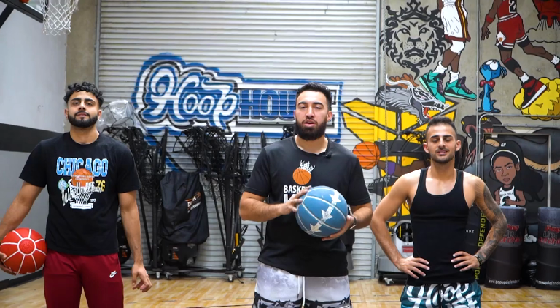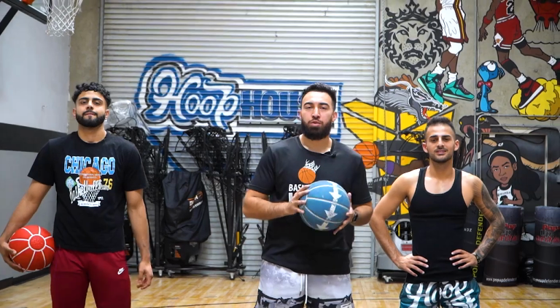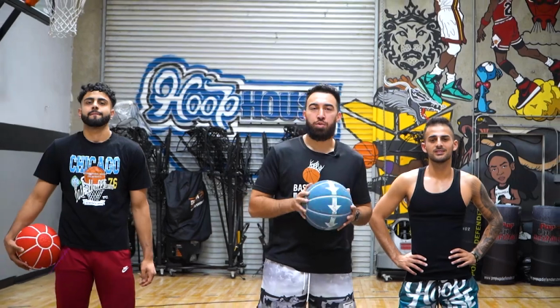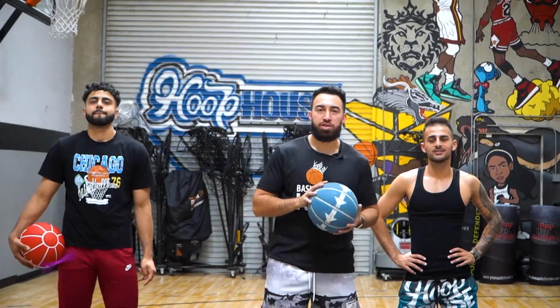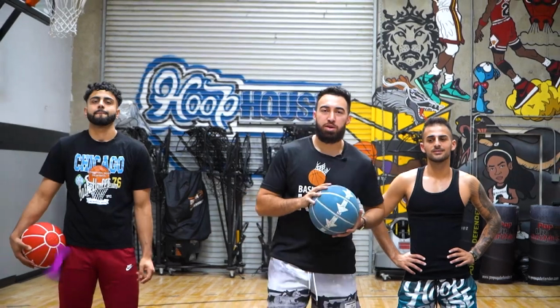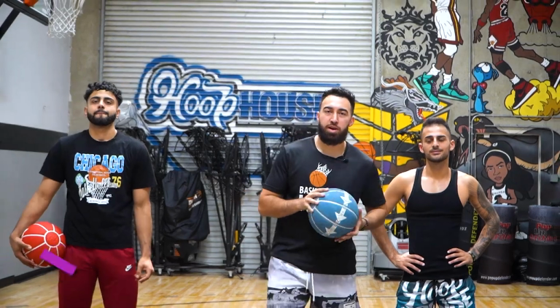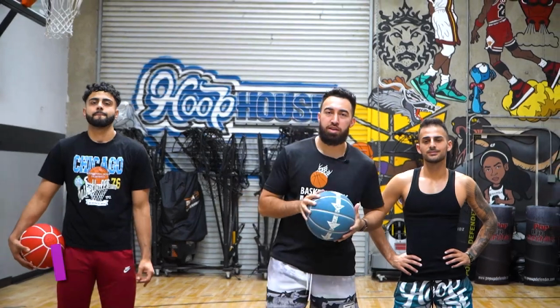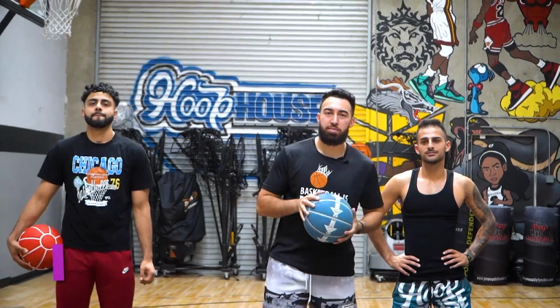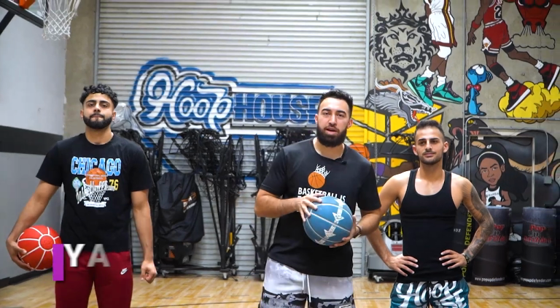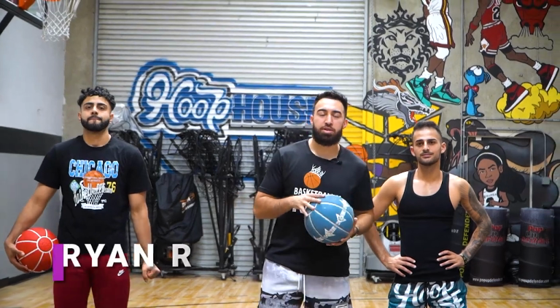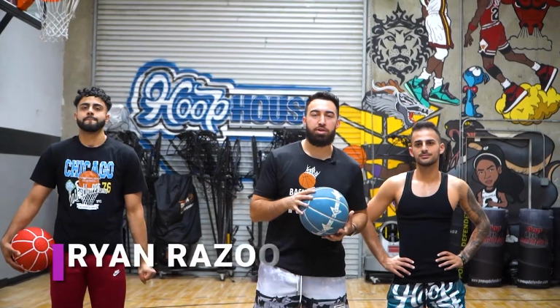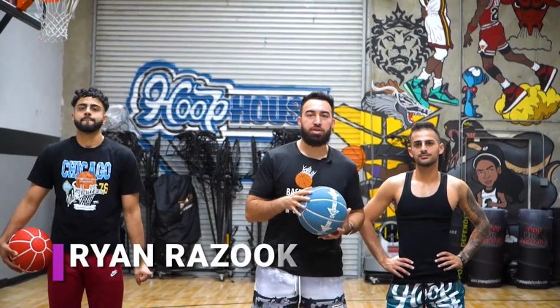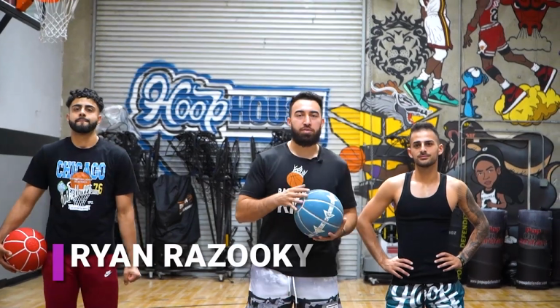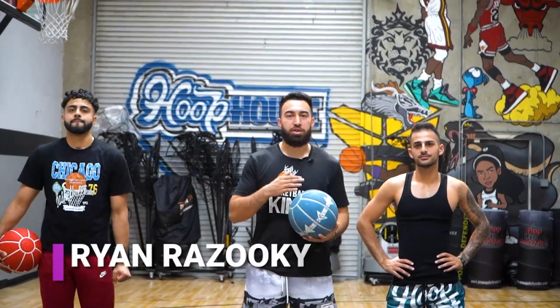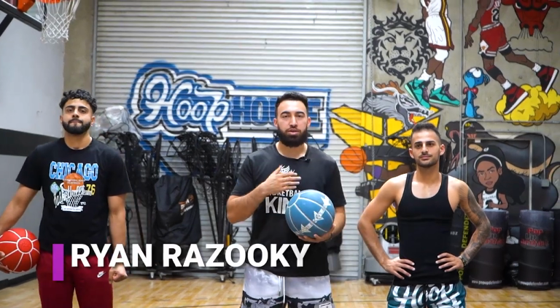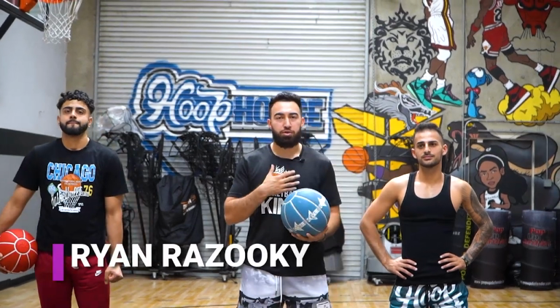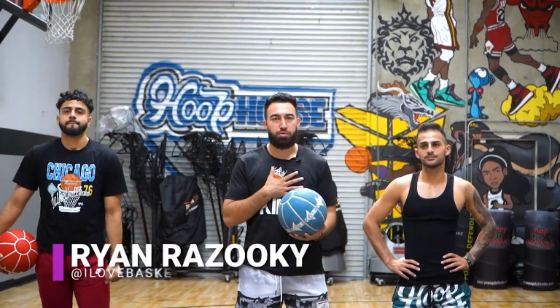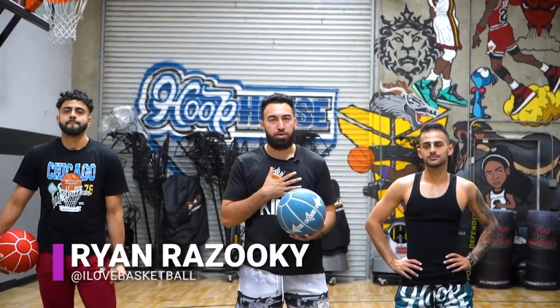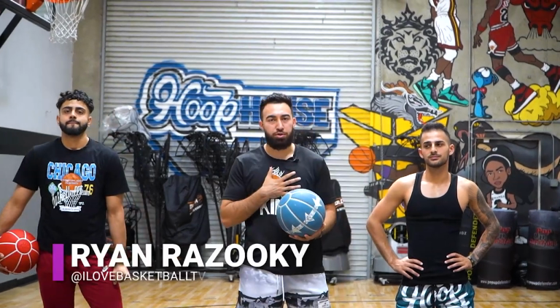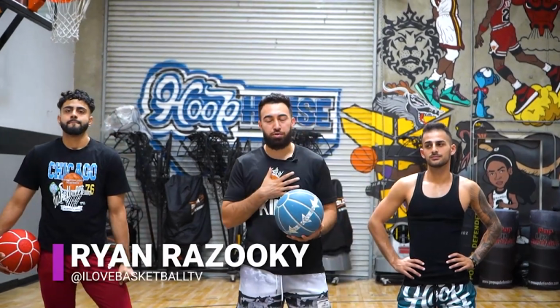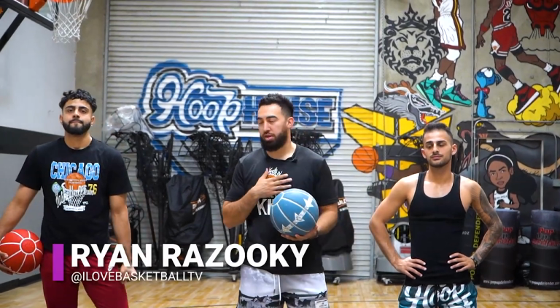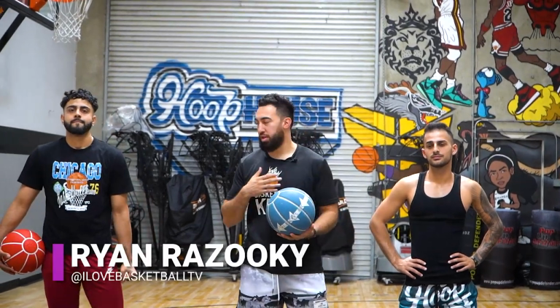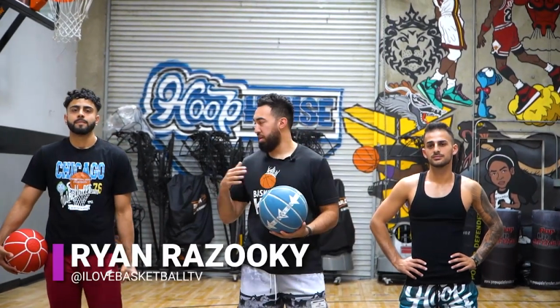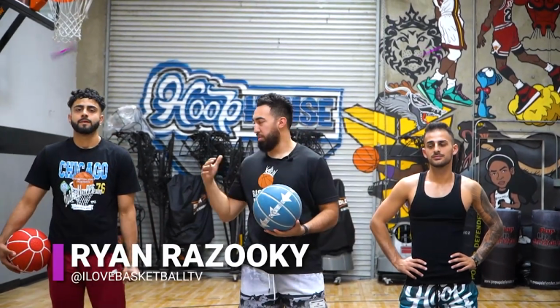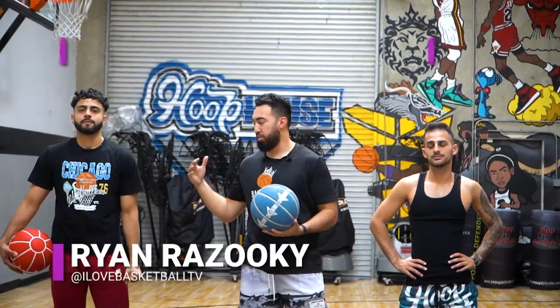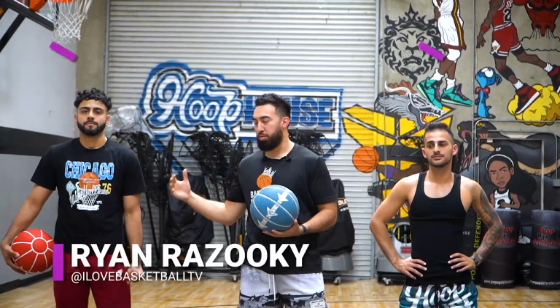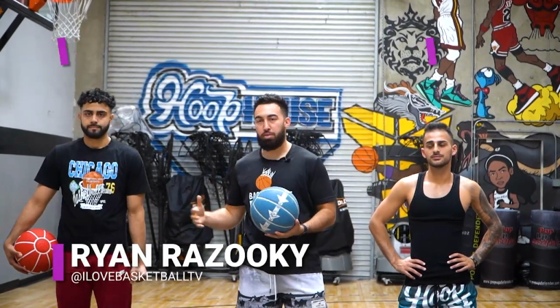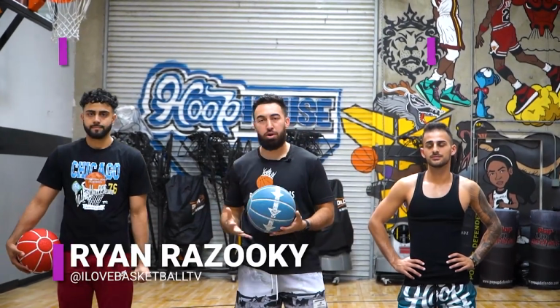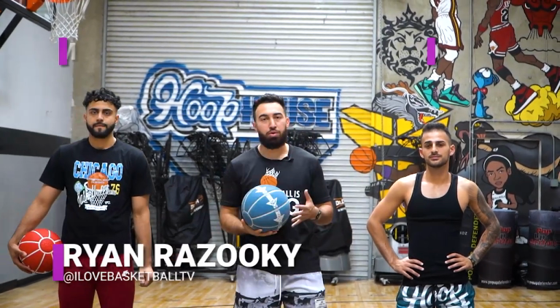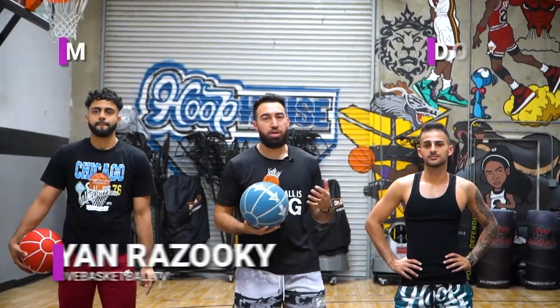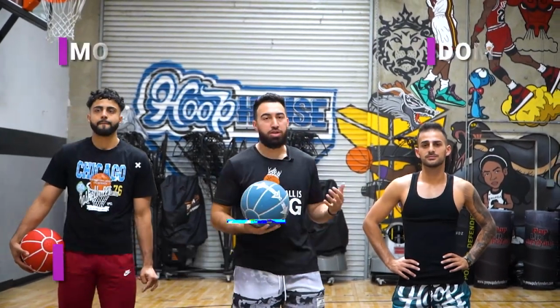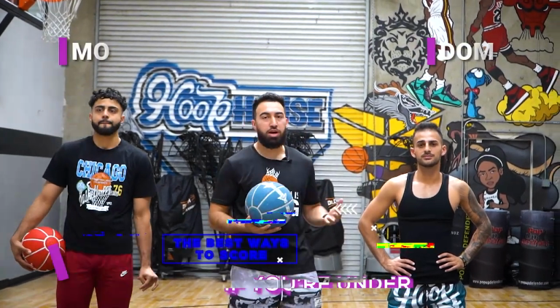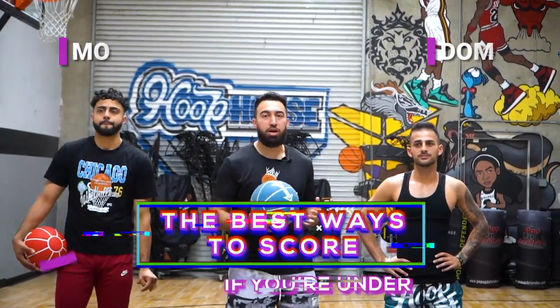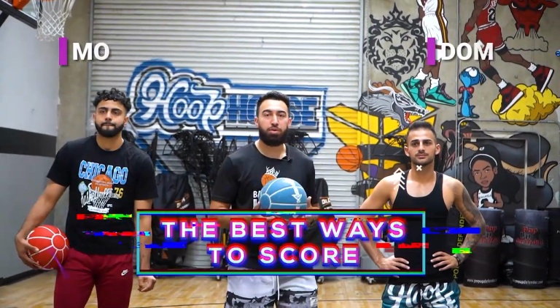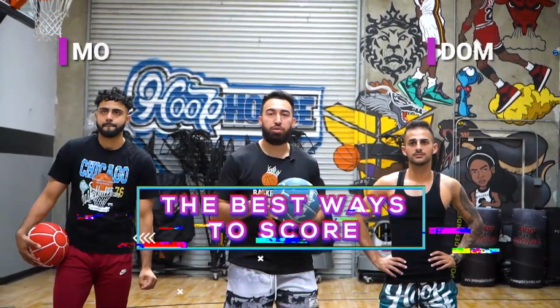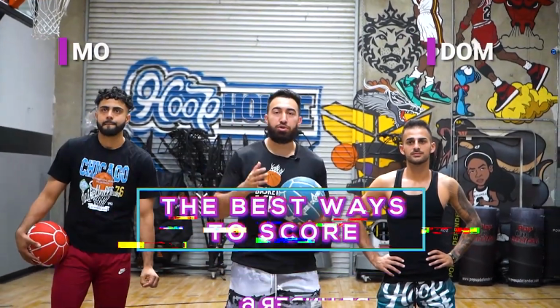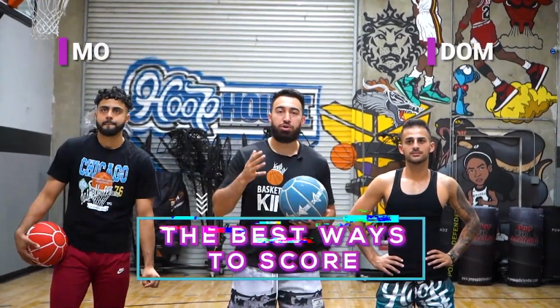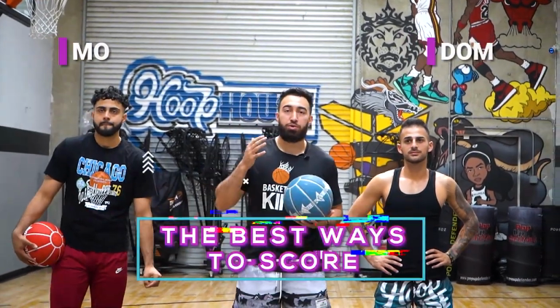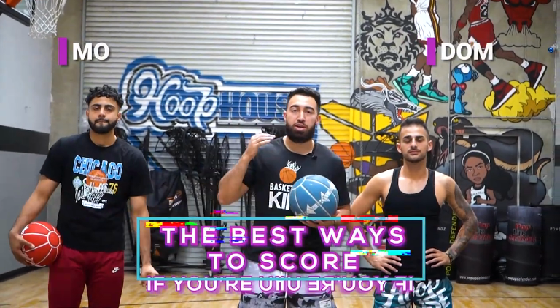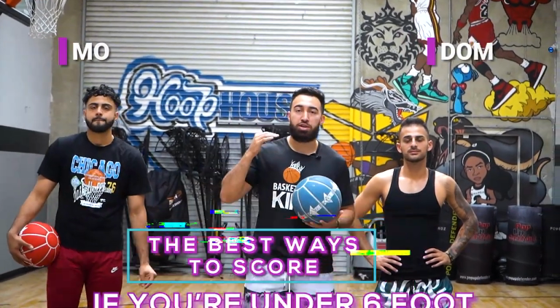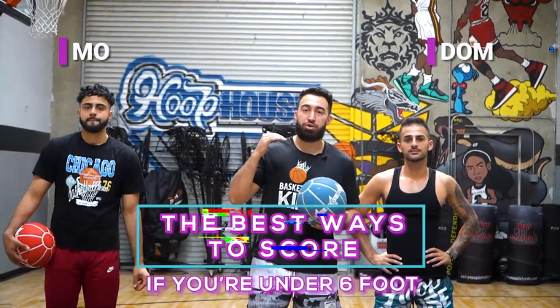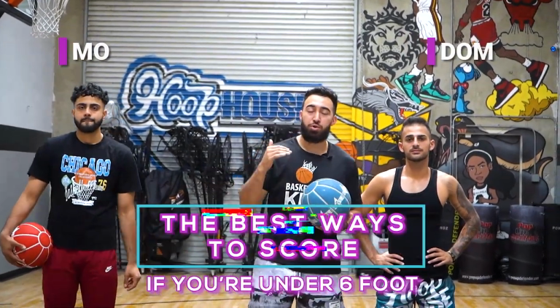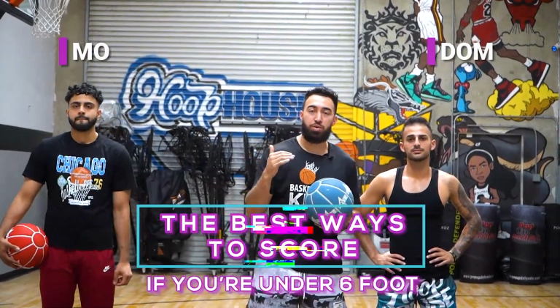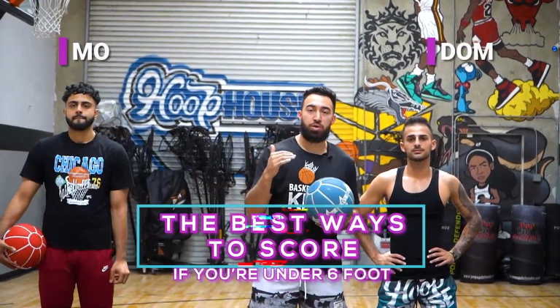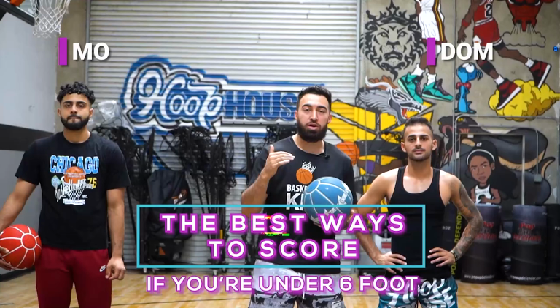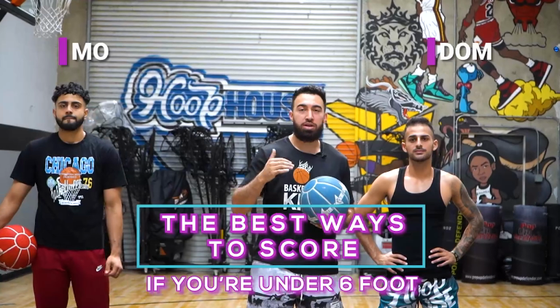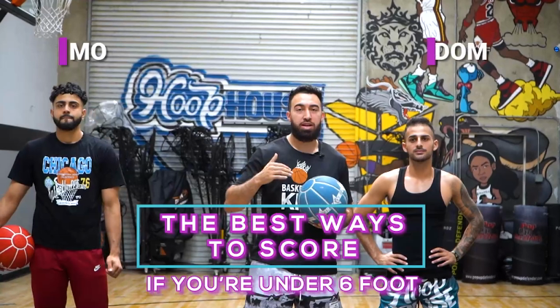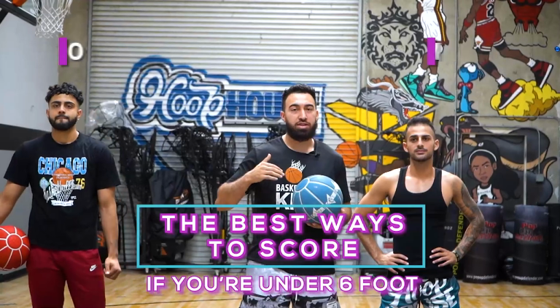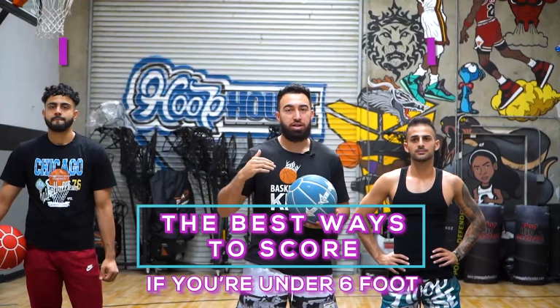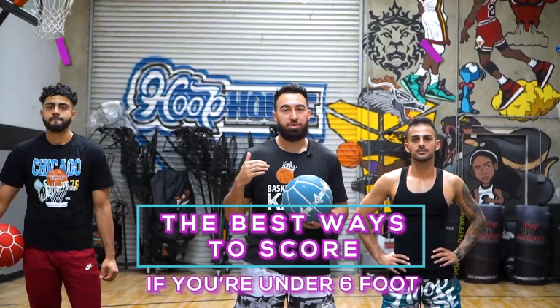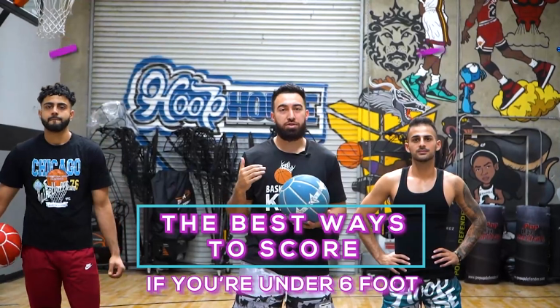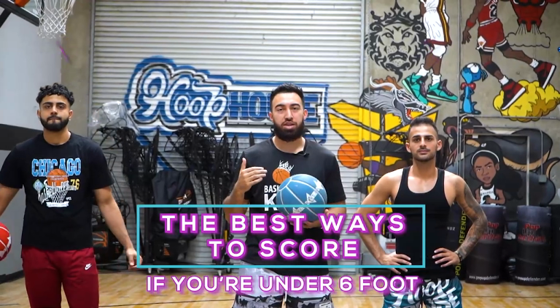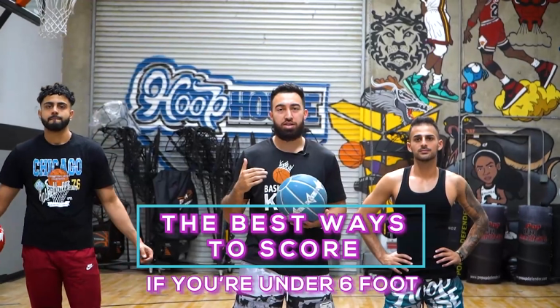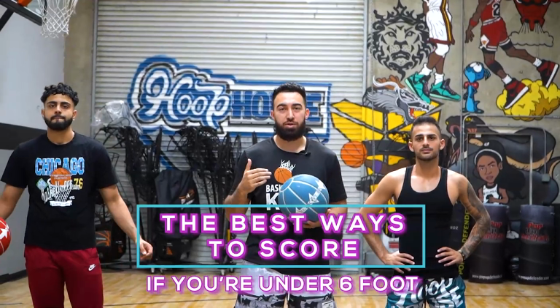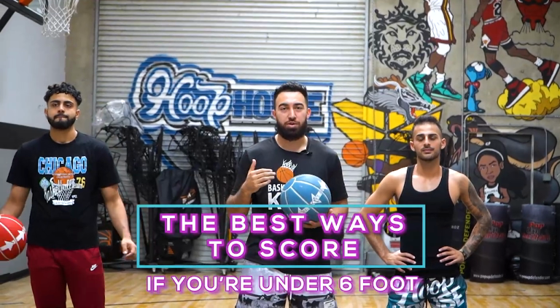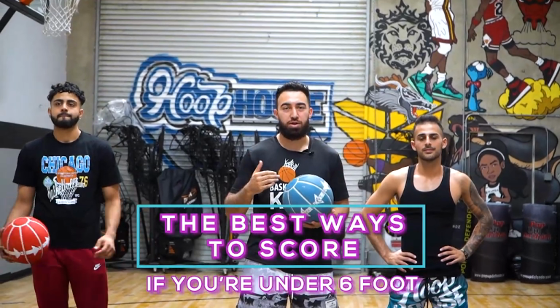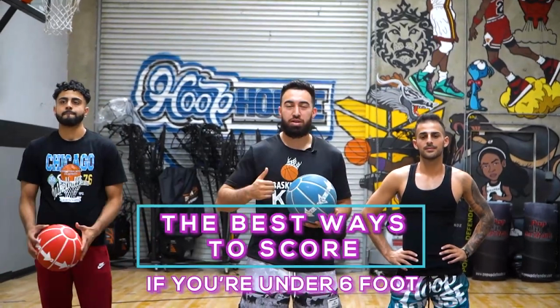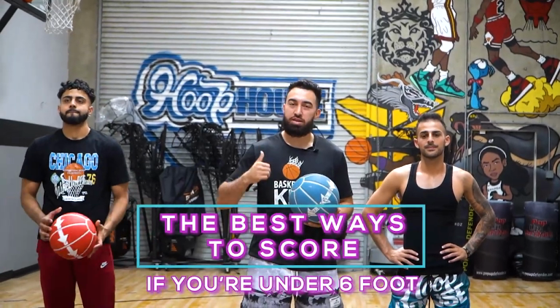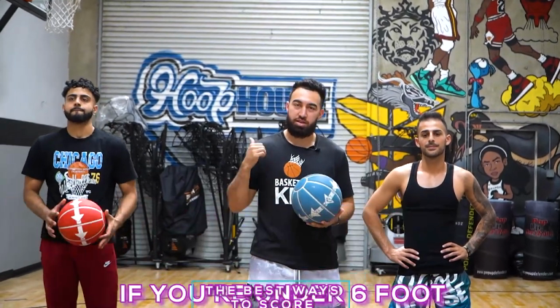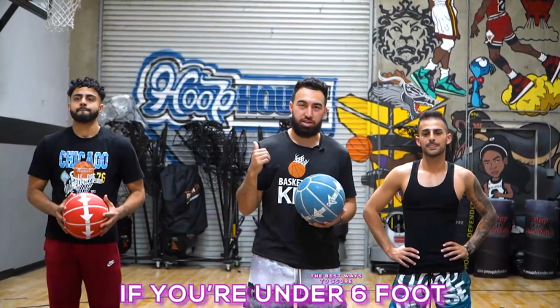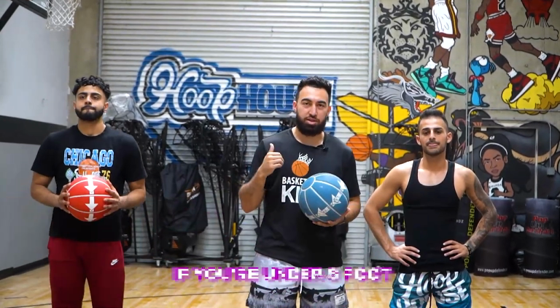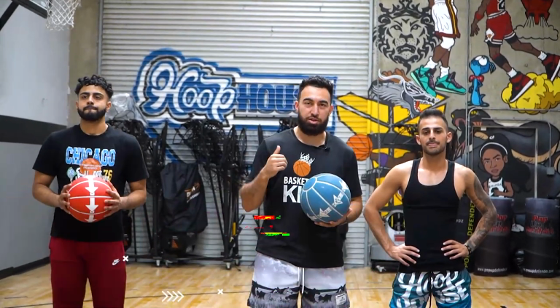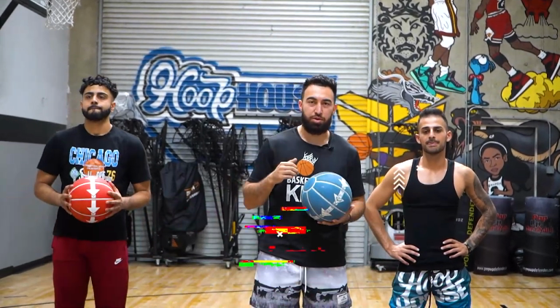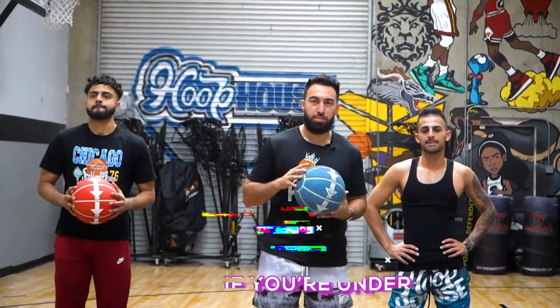What is up? I Love Basketball TV. It's Coach Ryan Rizuki. Today I'm here with Mo and Dom and we're going to show you how to score as an undersized guard. Let's get to it.